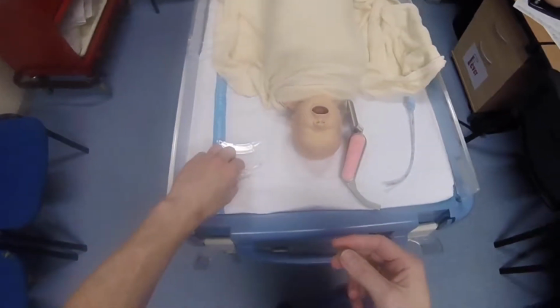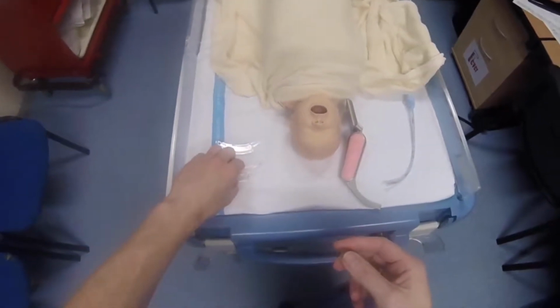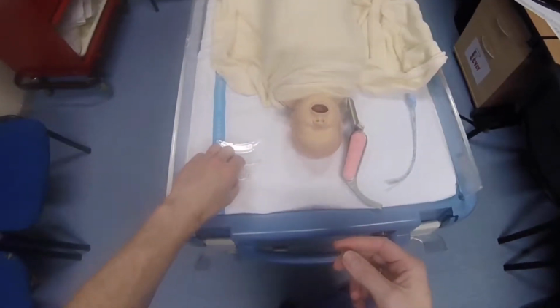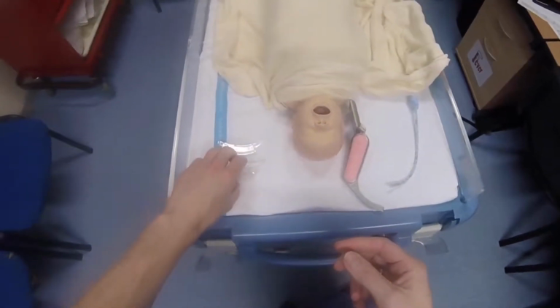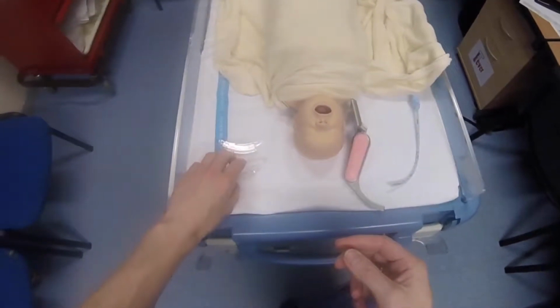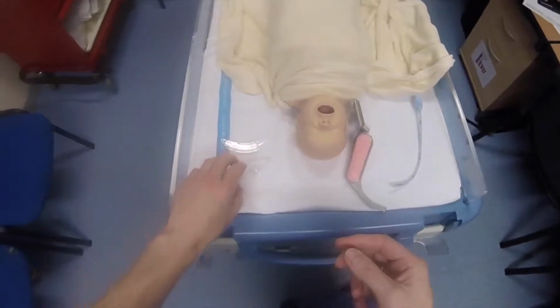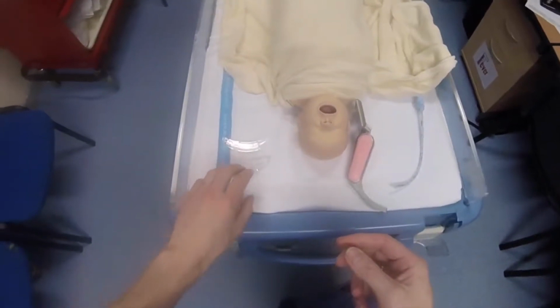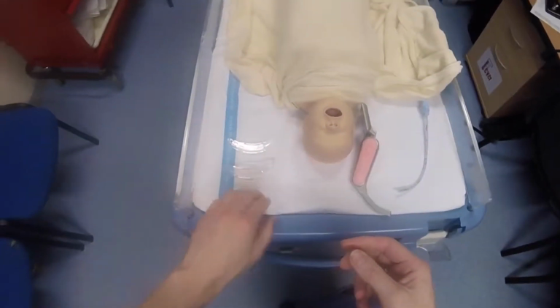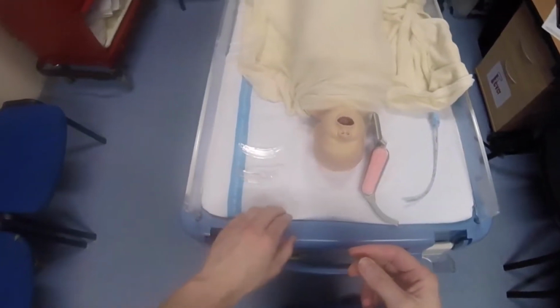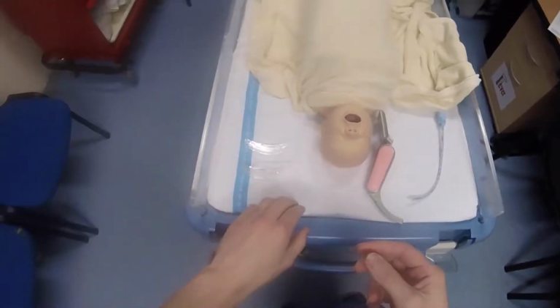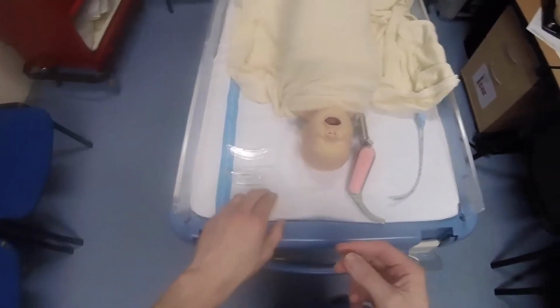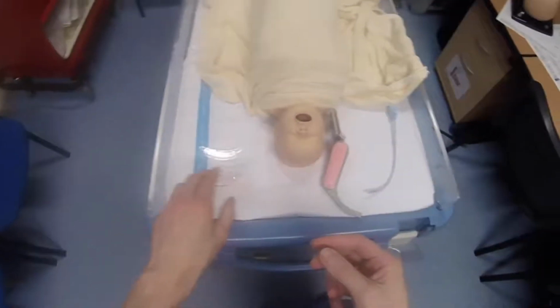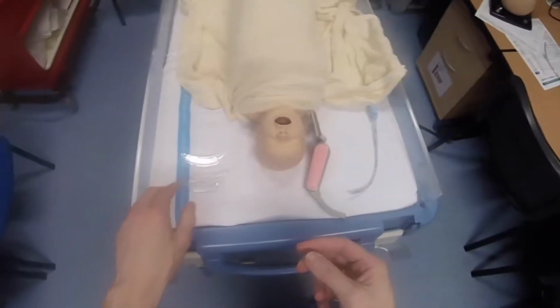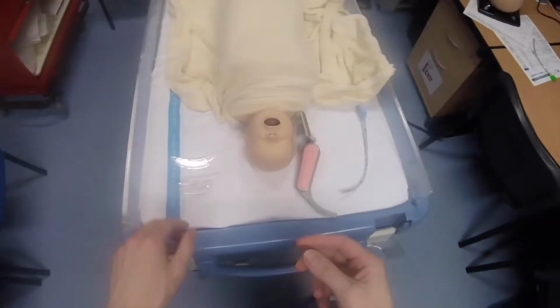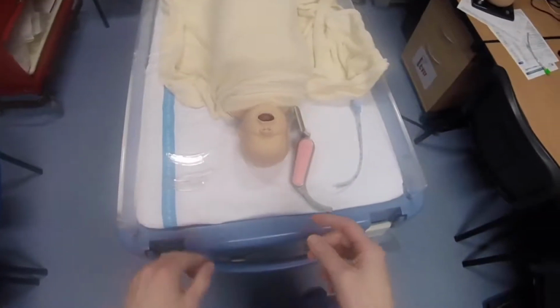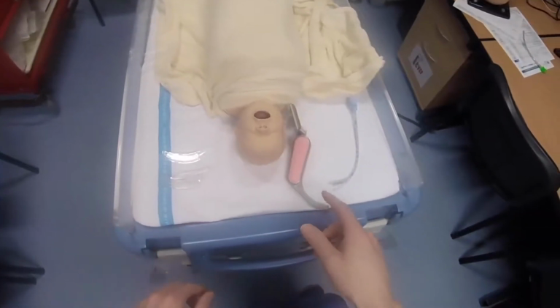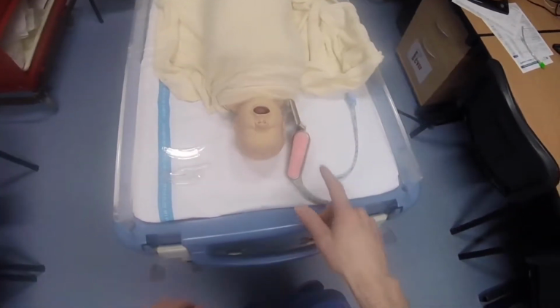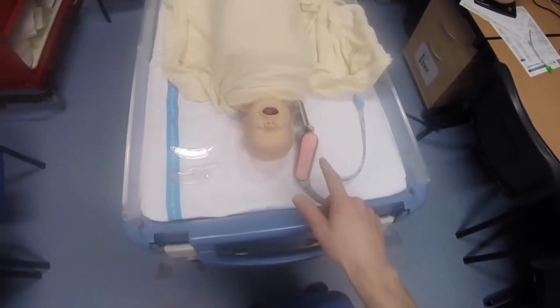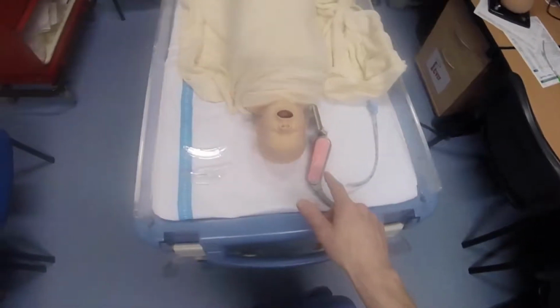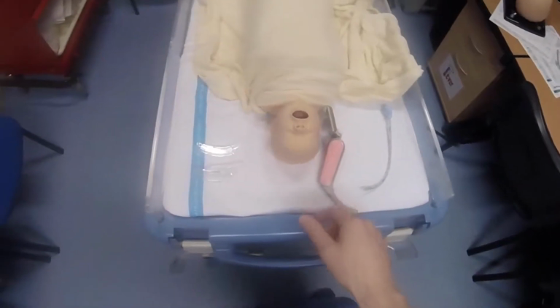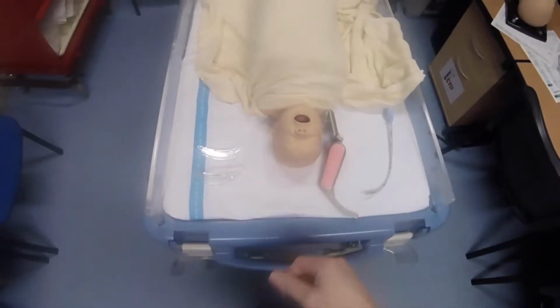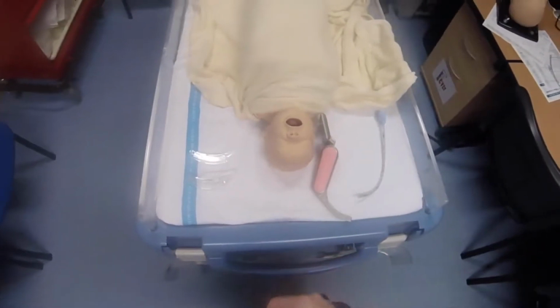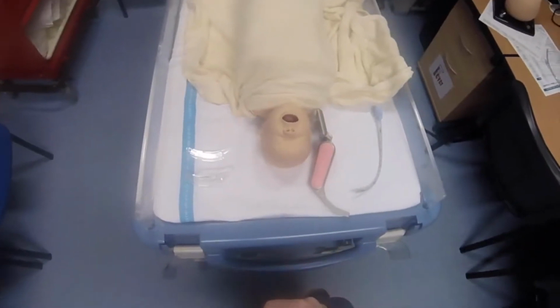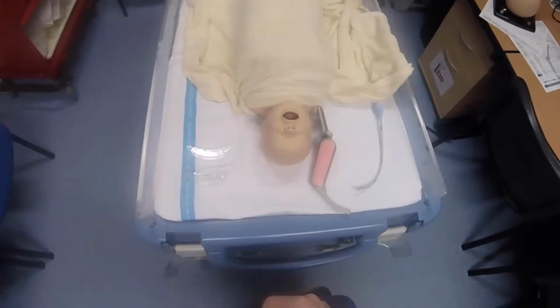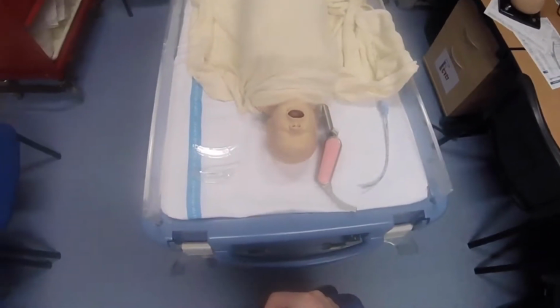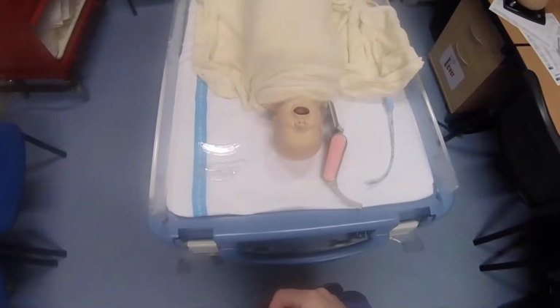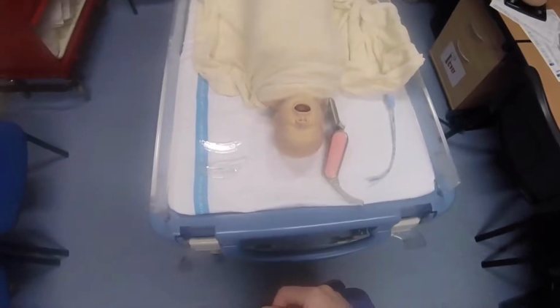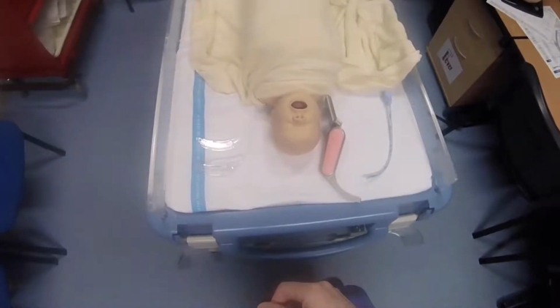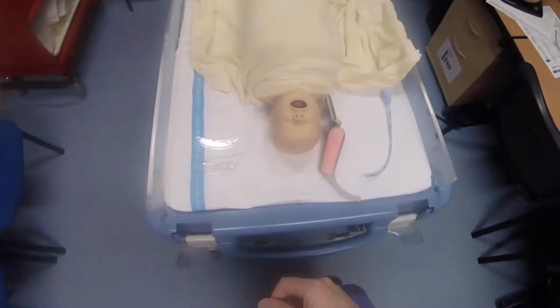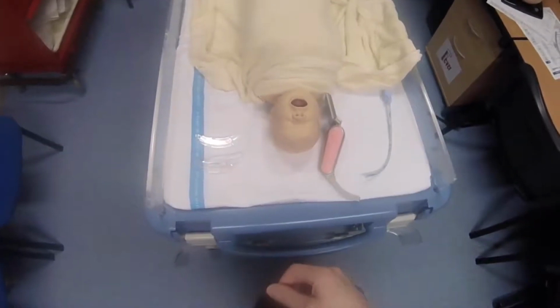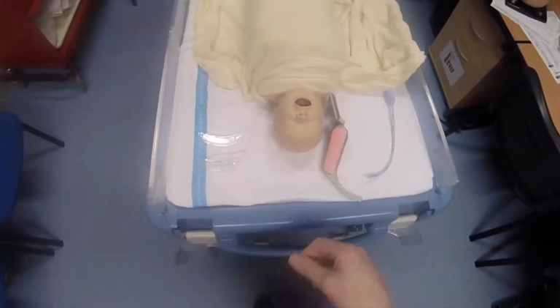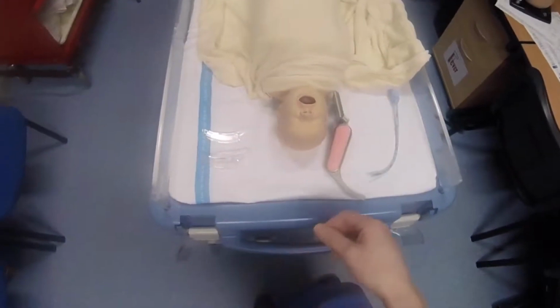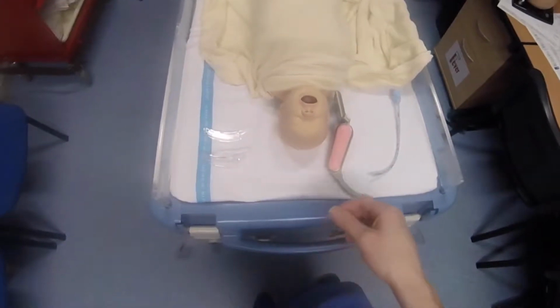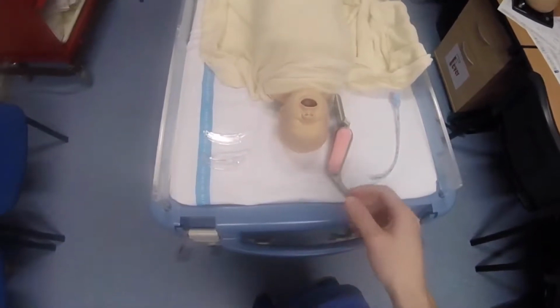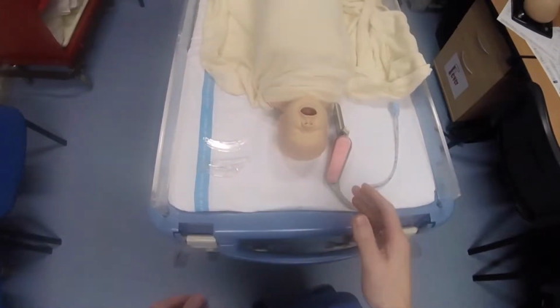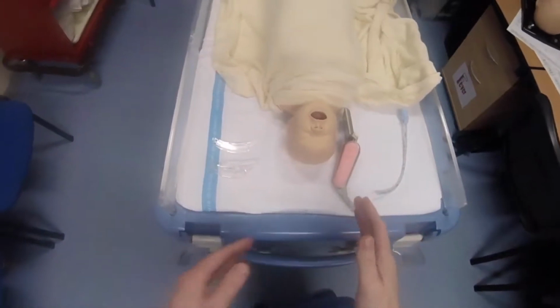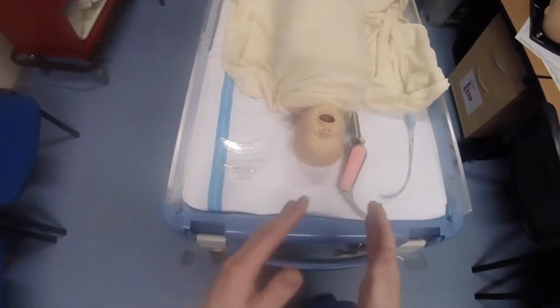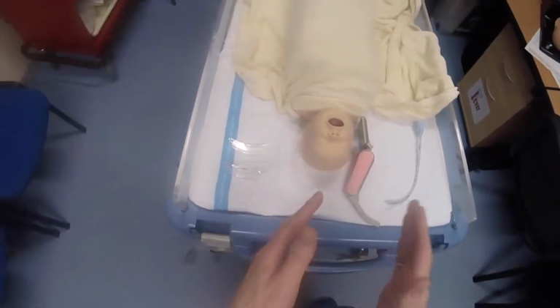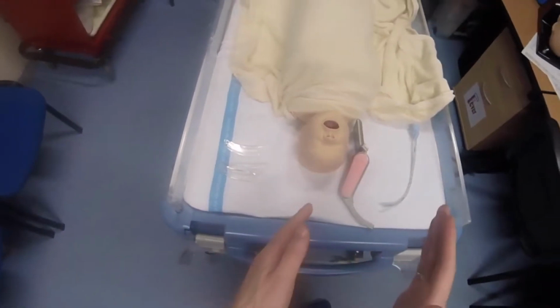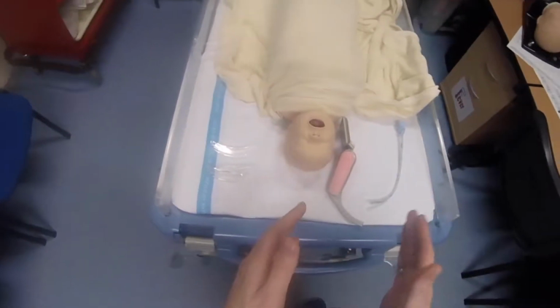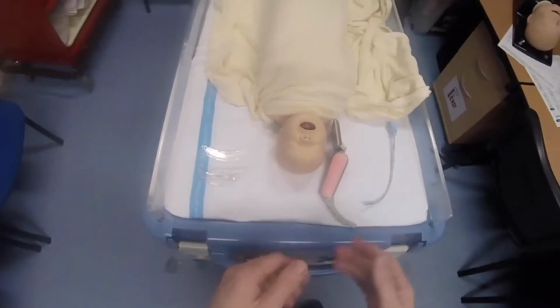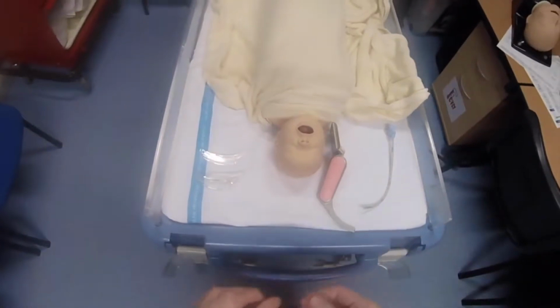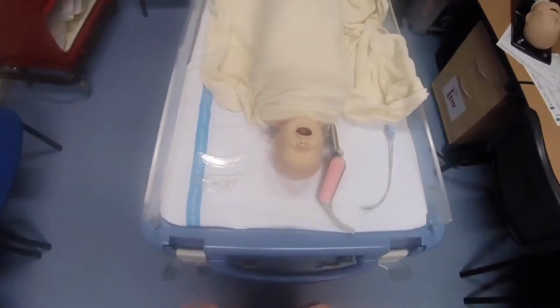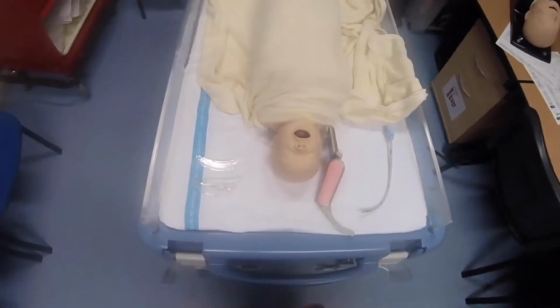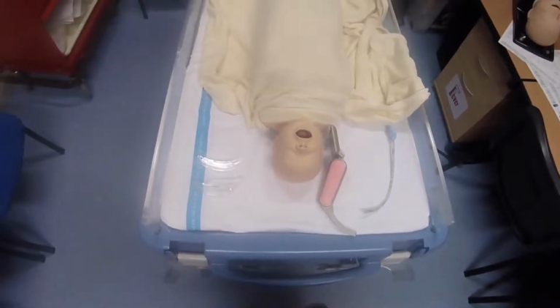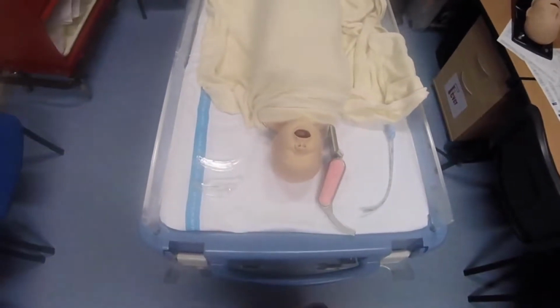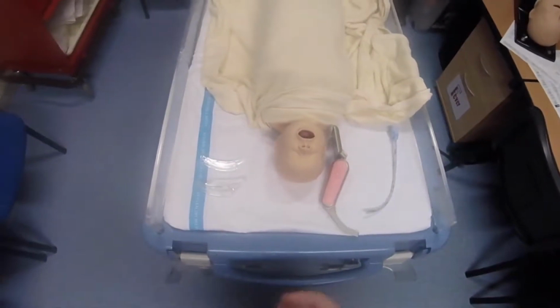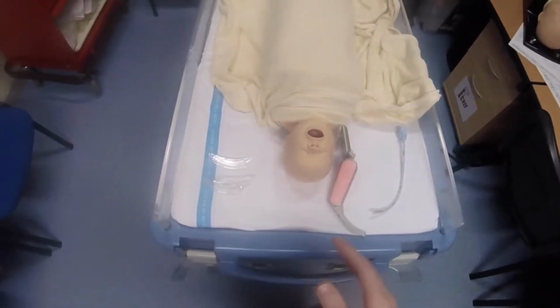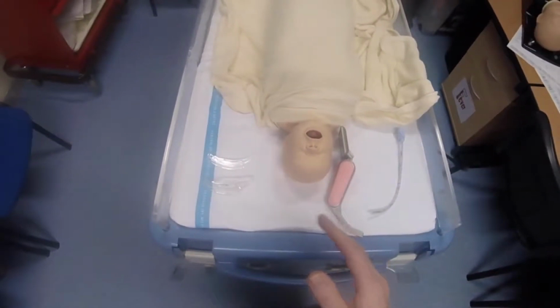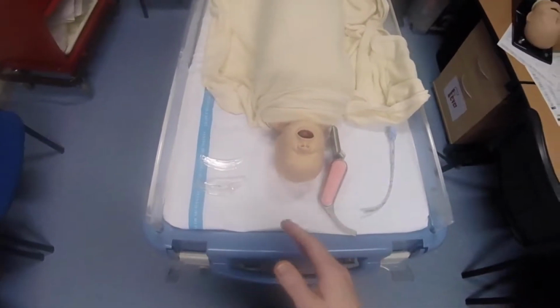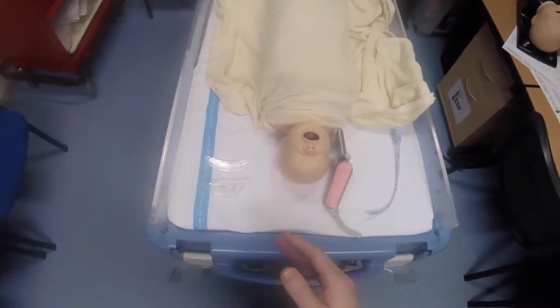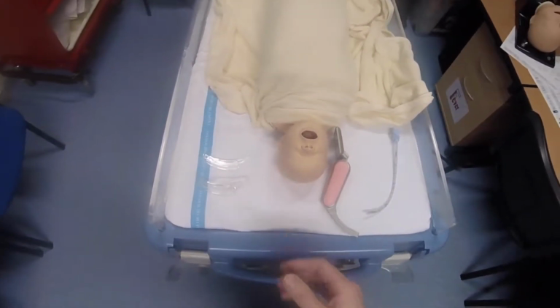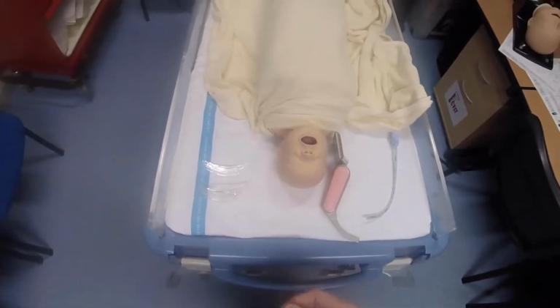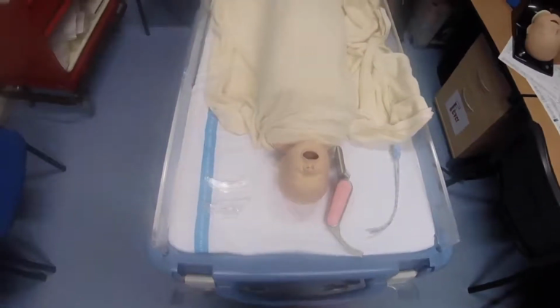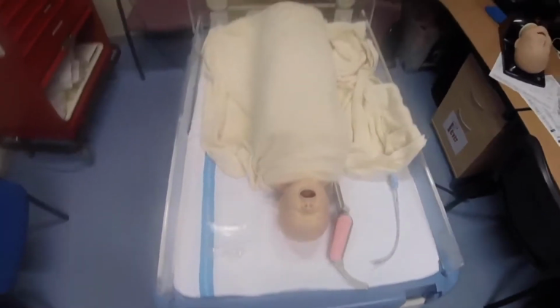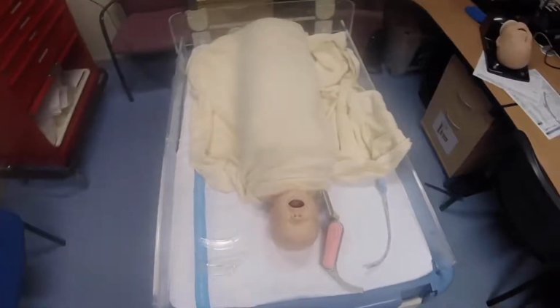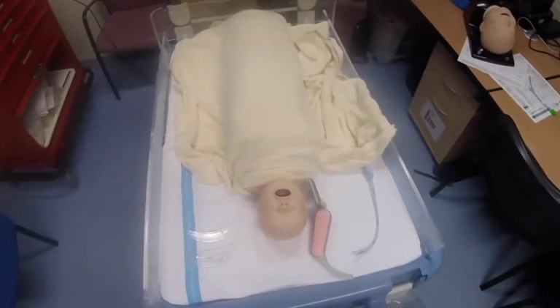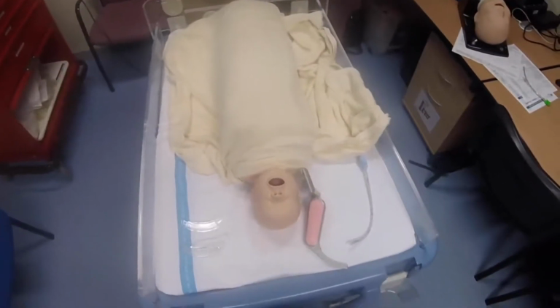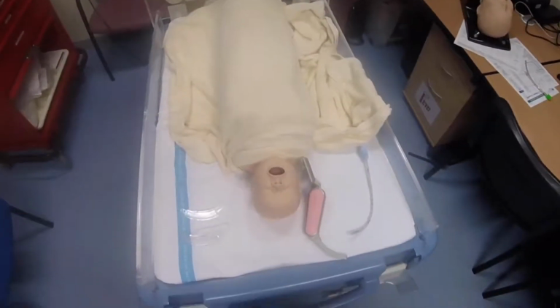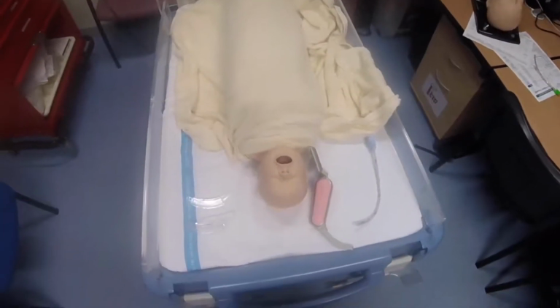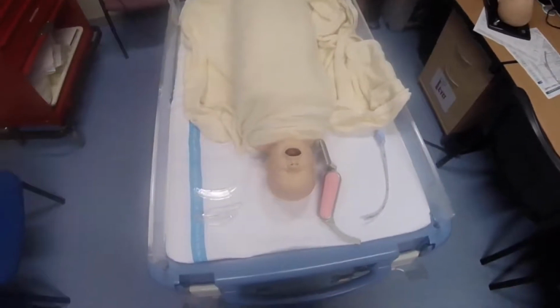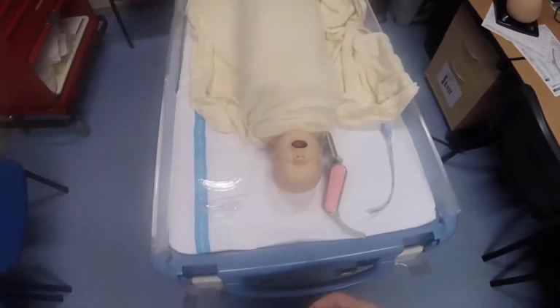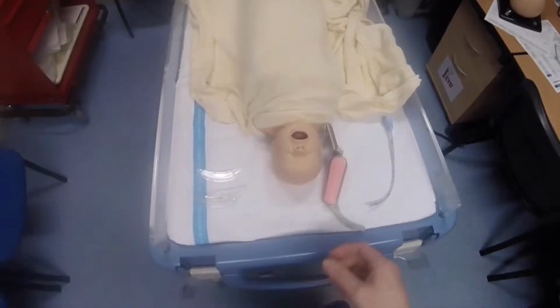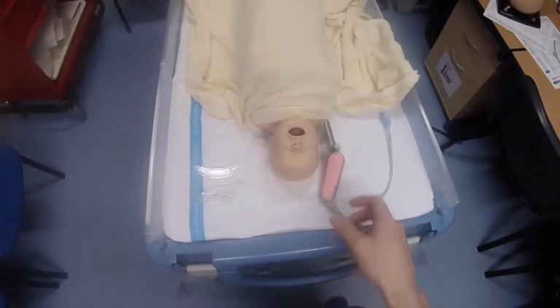There are two bigger blades which work with the adult version, so you need two different laryngoscopes — one for children and one for adults.